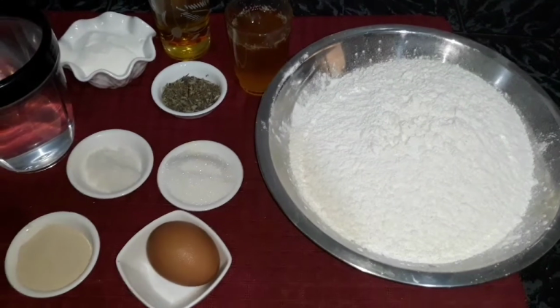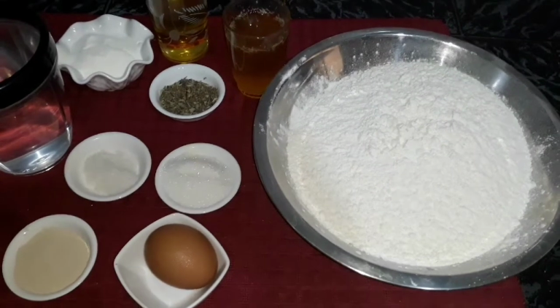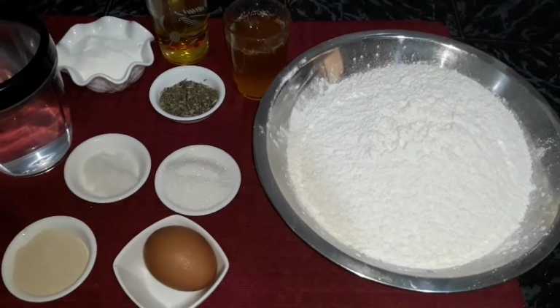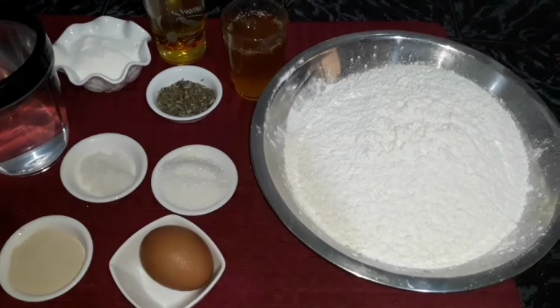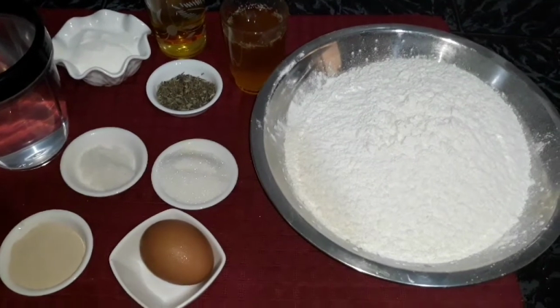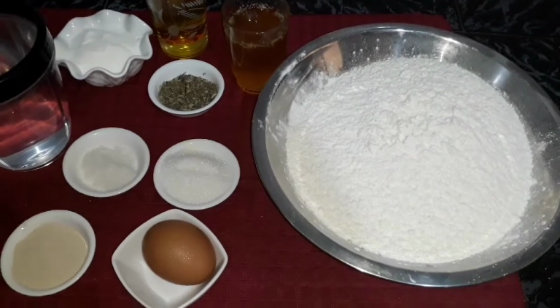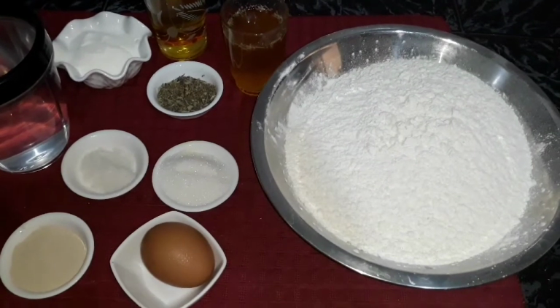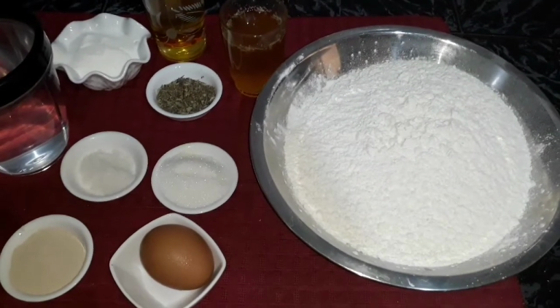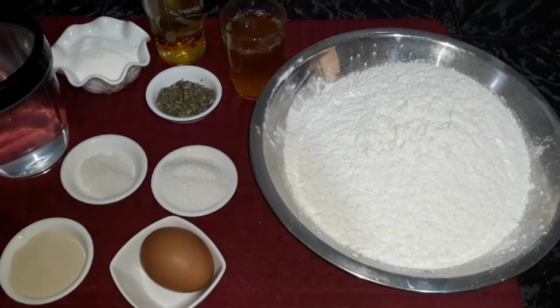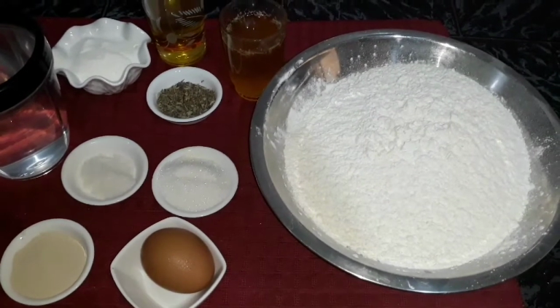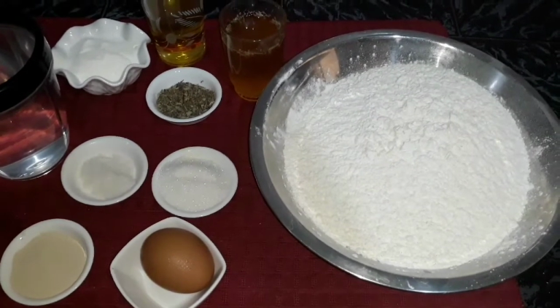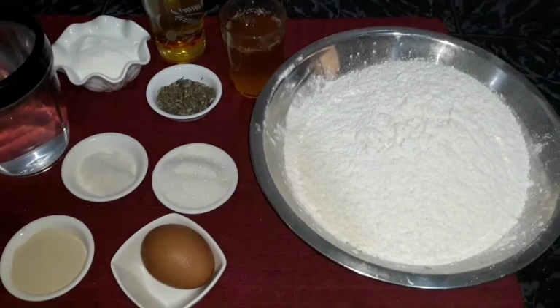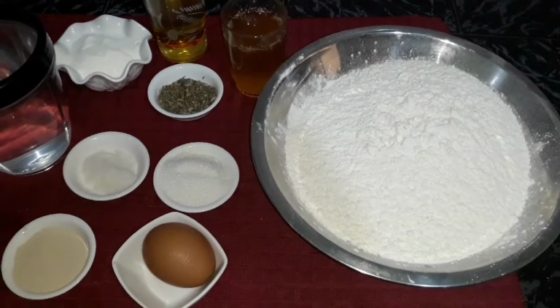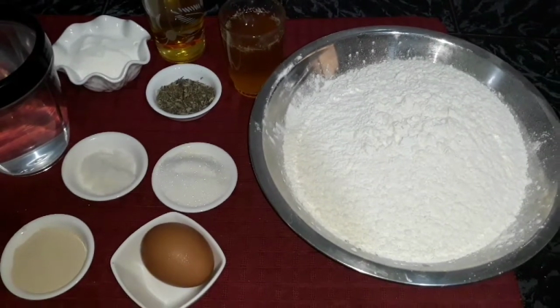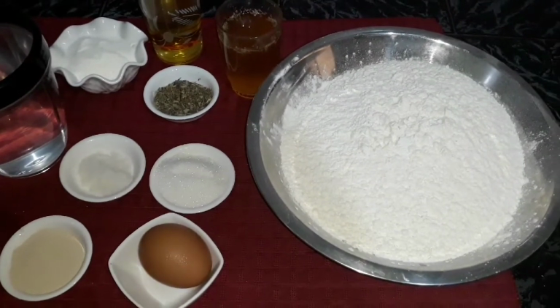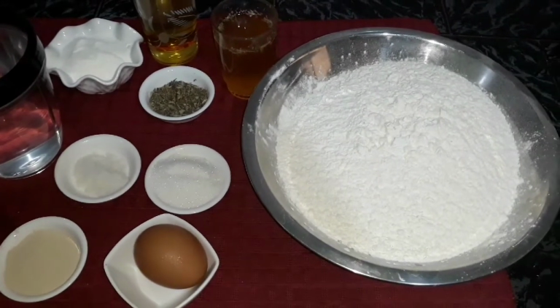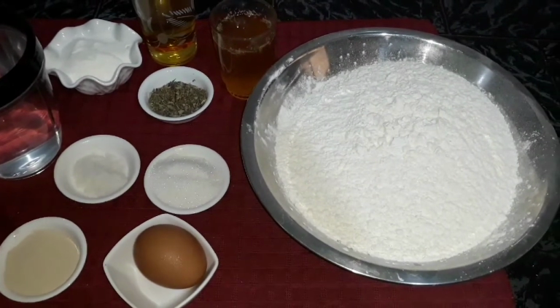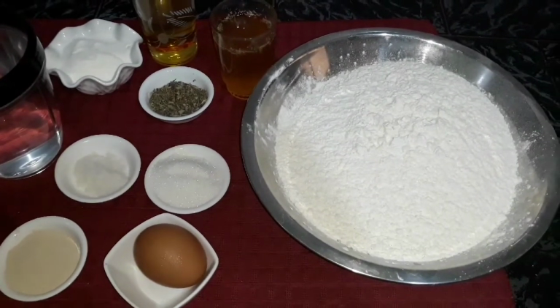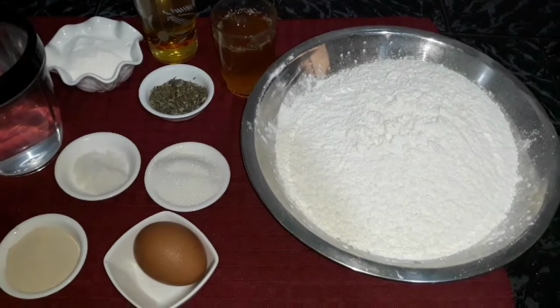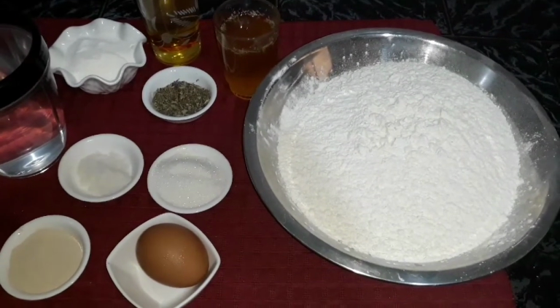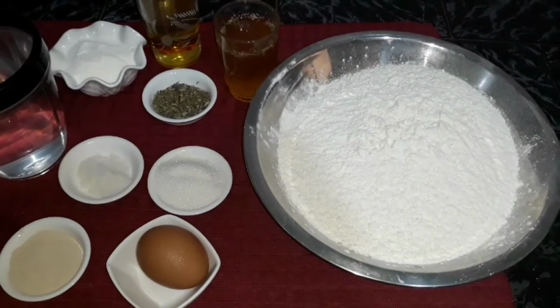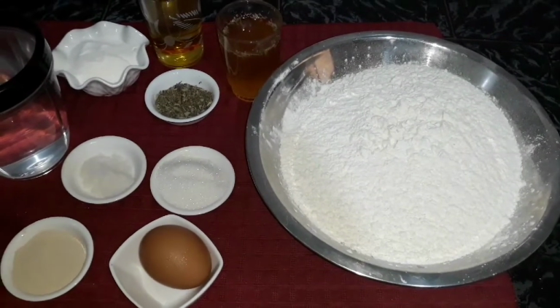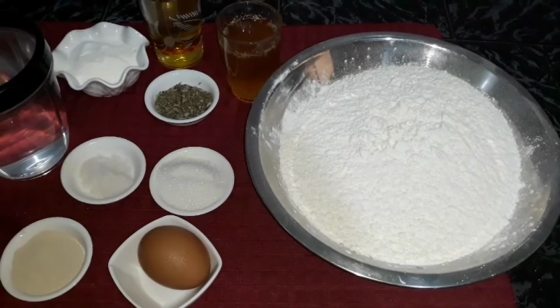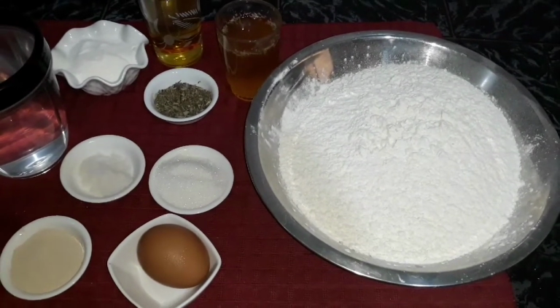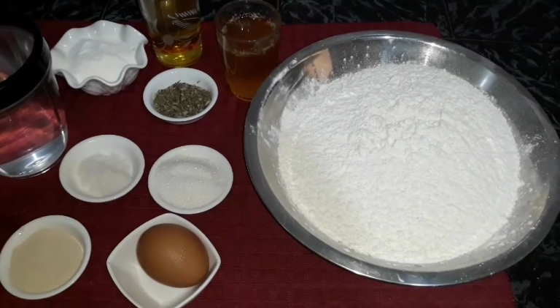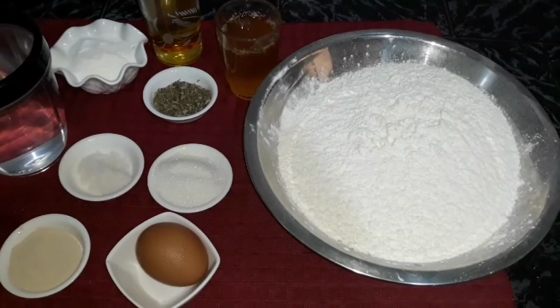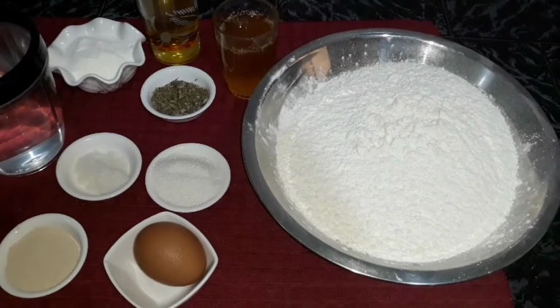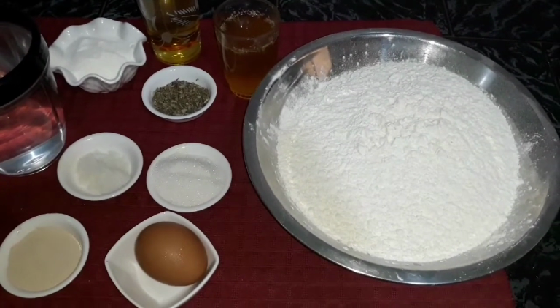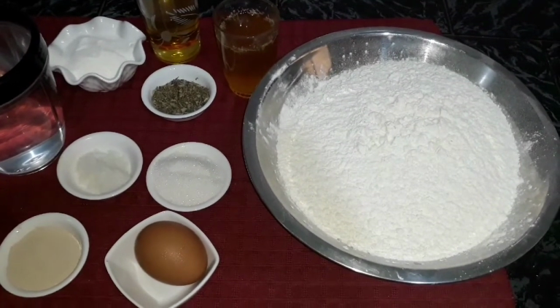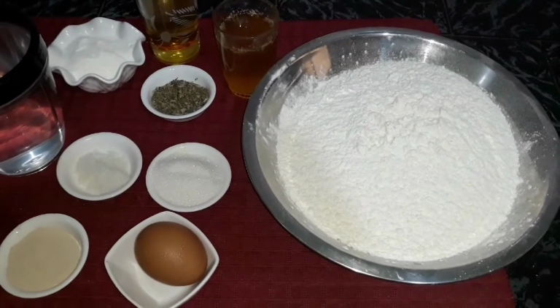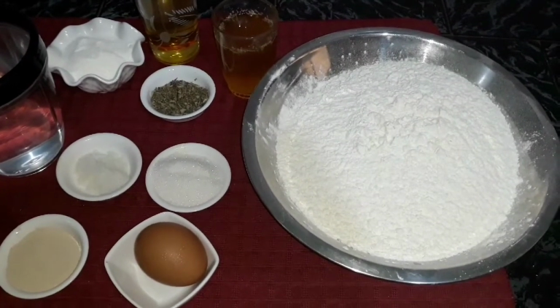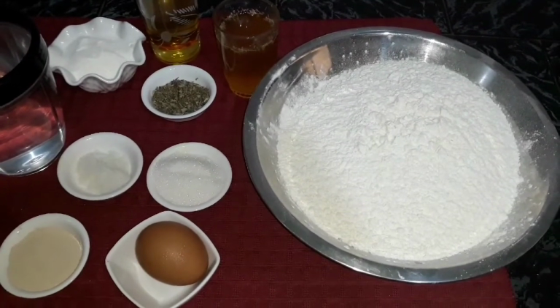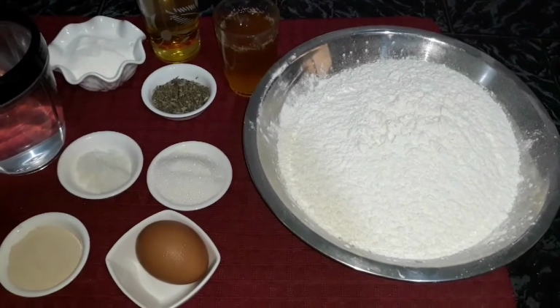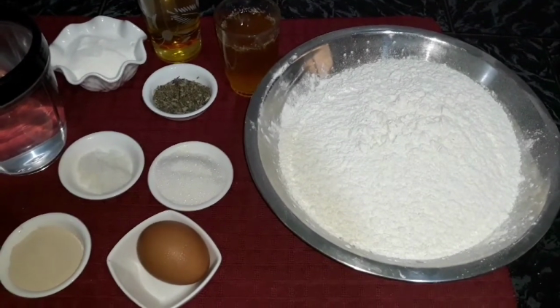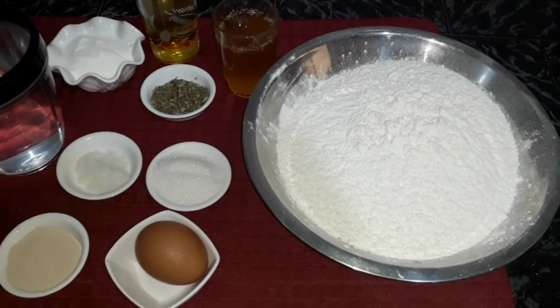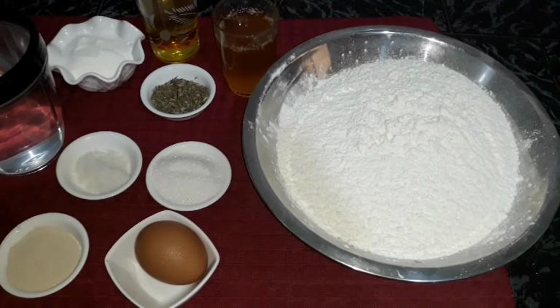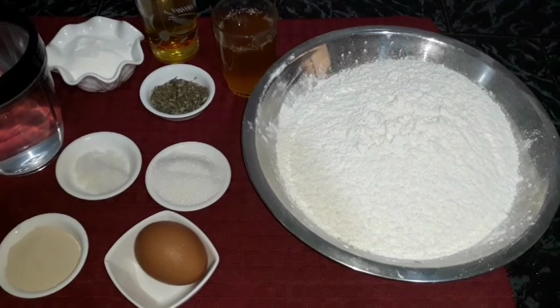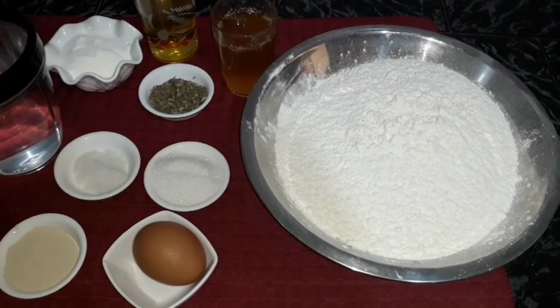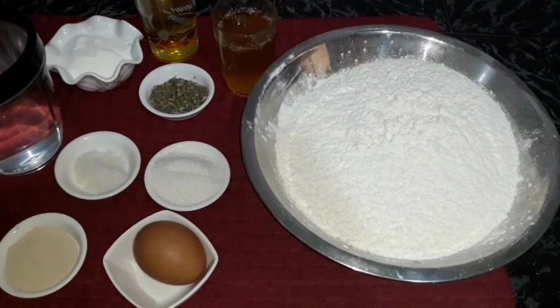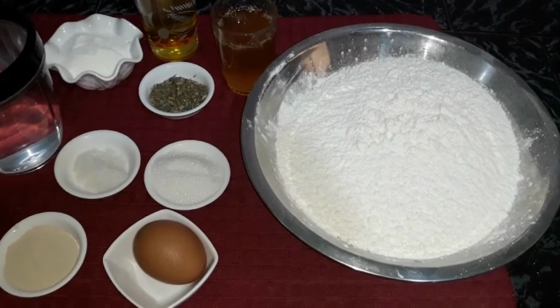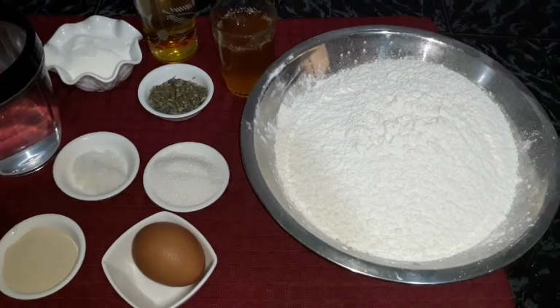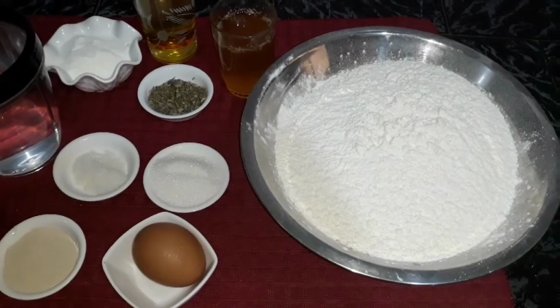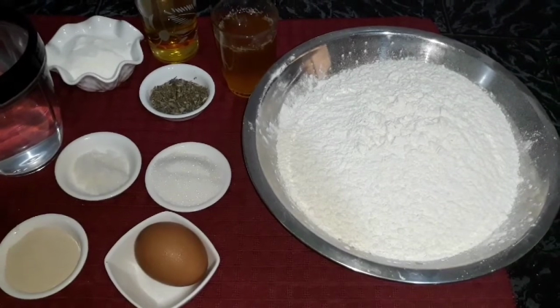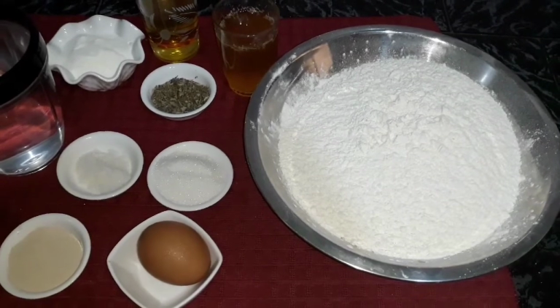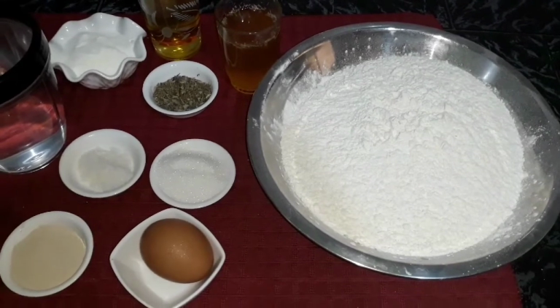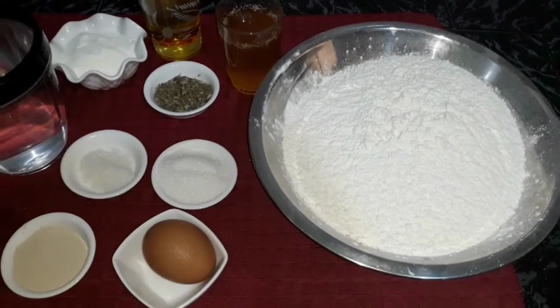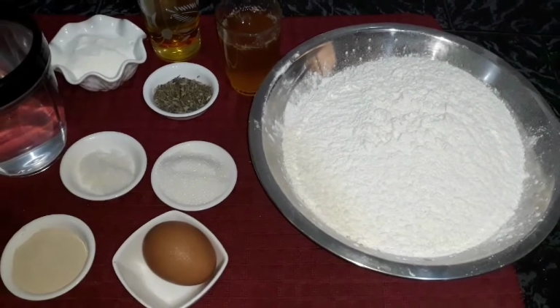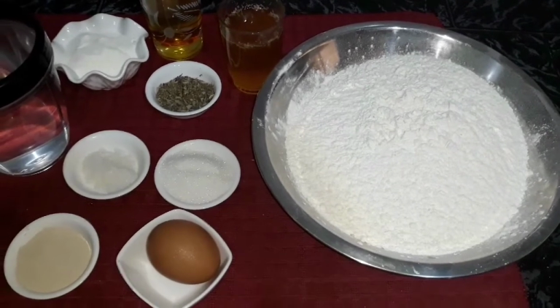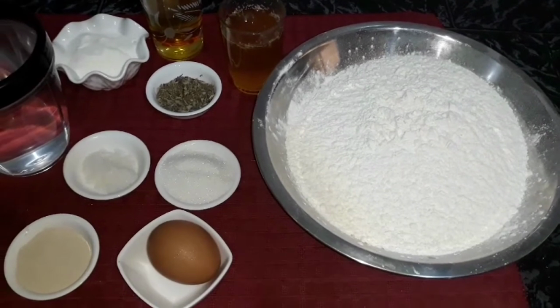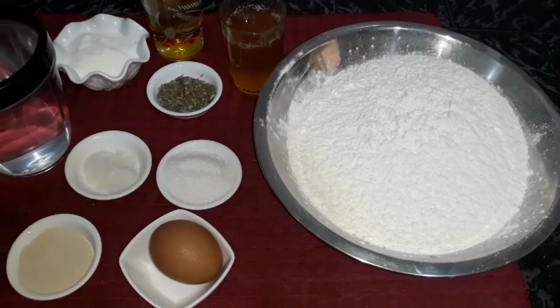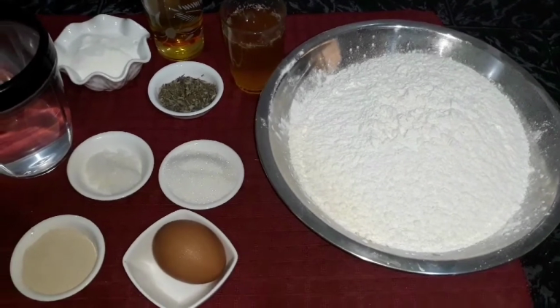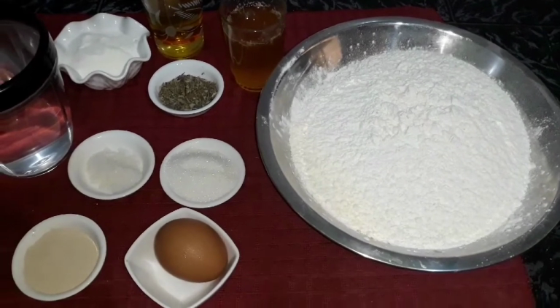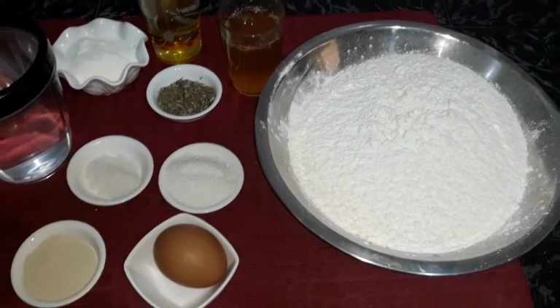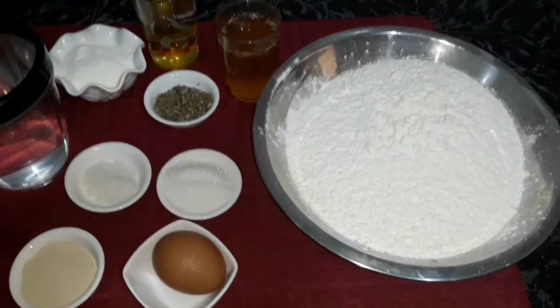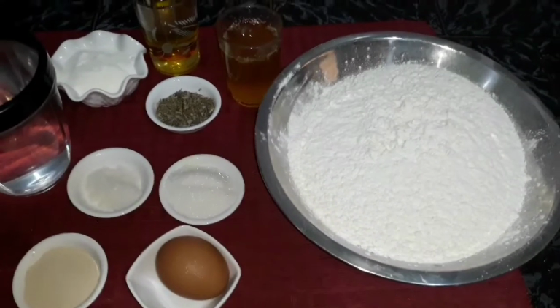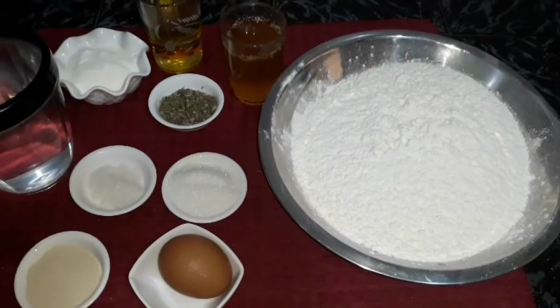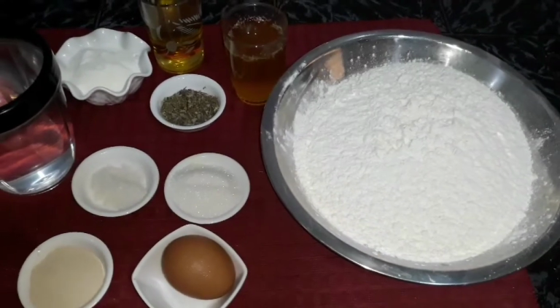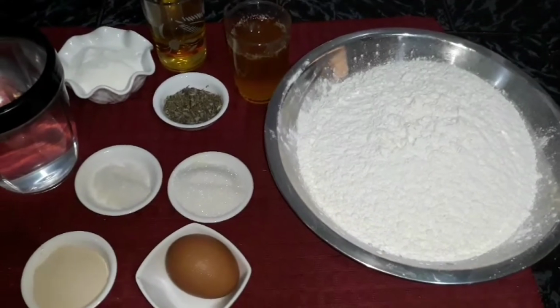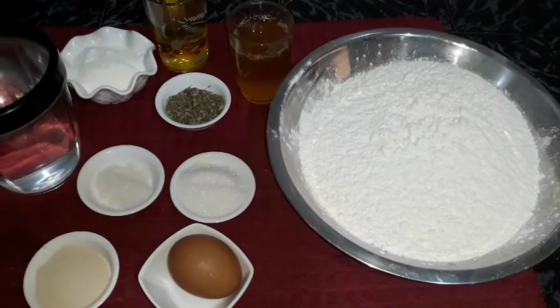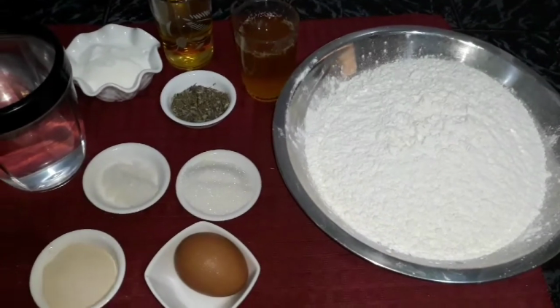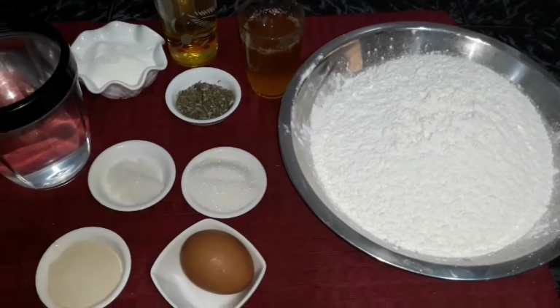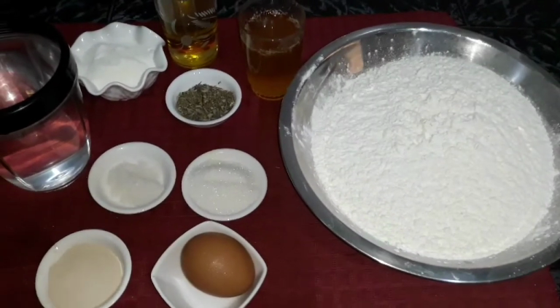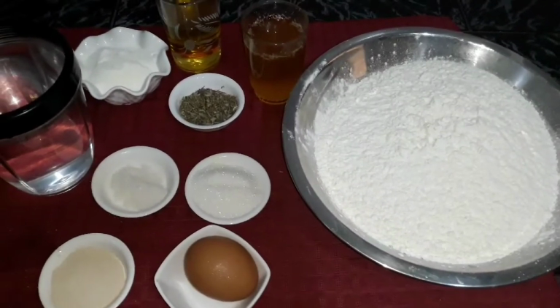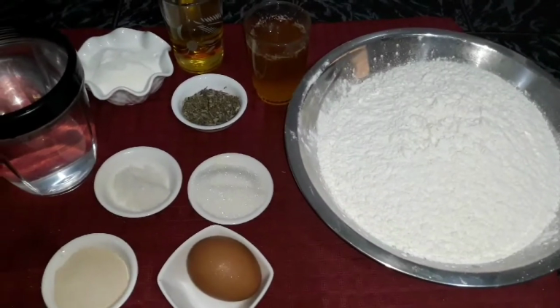Today, God willing, we will prepare the sfenj — wonderful and fluffy with a great soft texture. This is my go-to recipe.